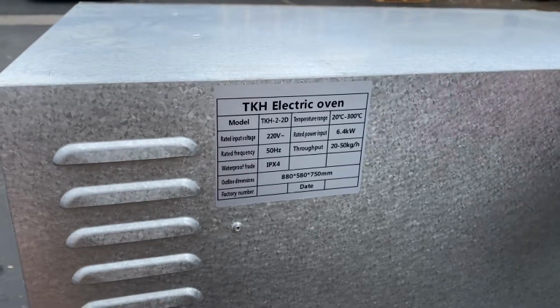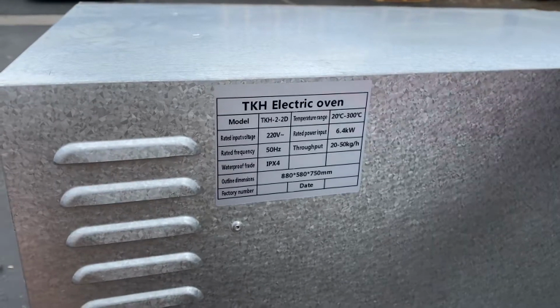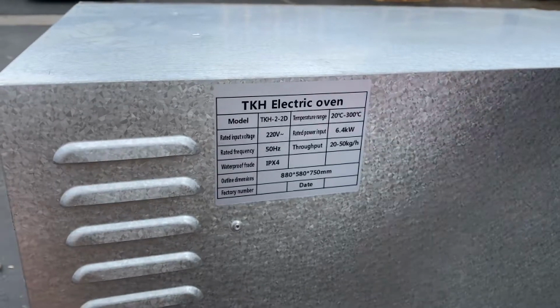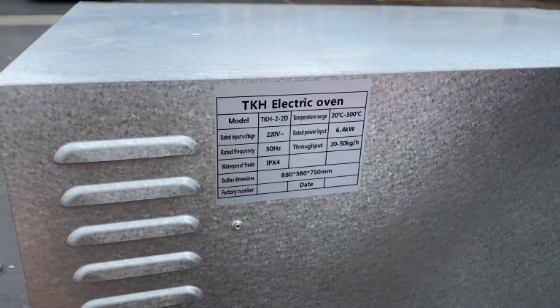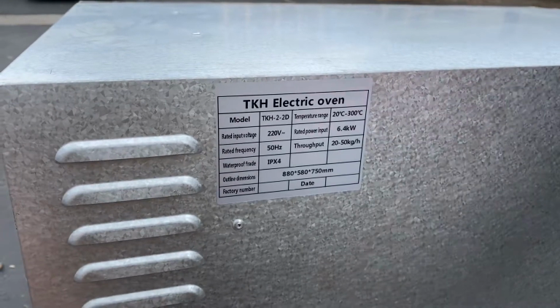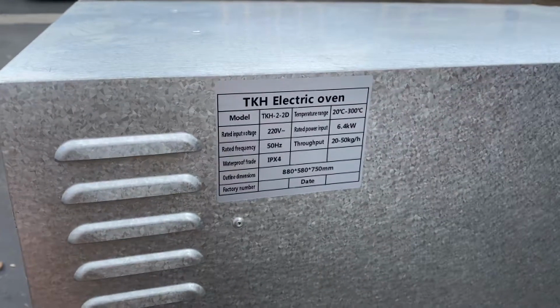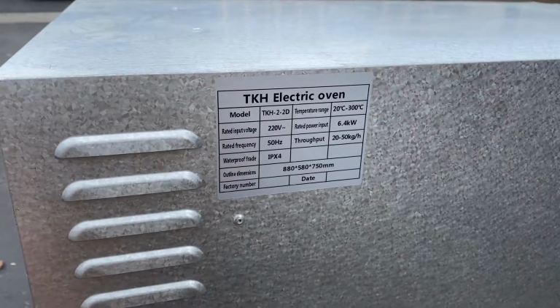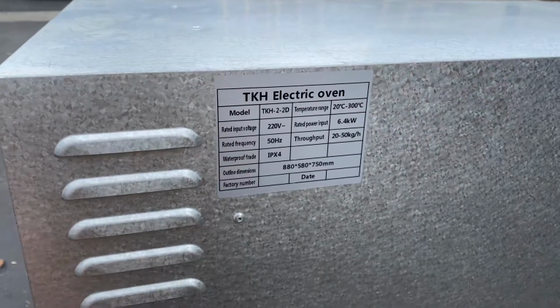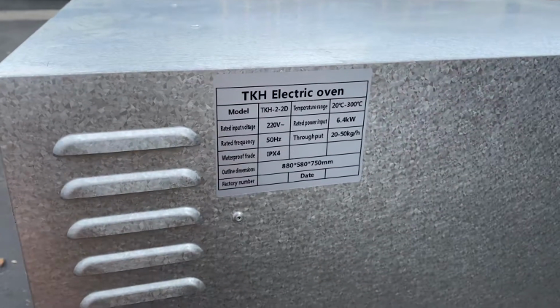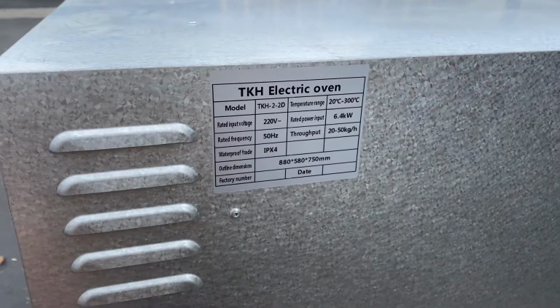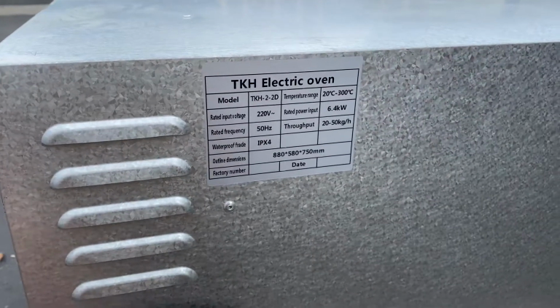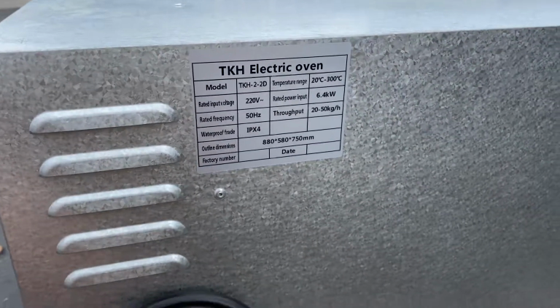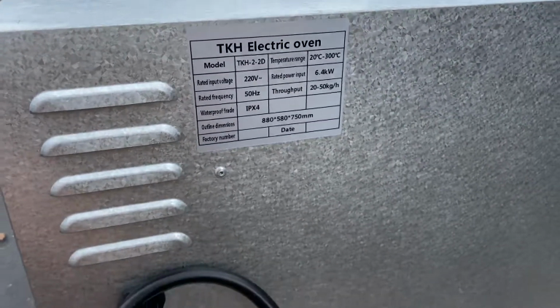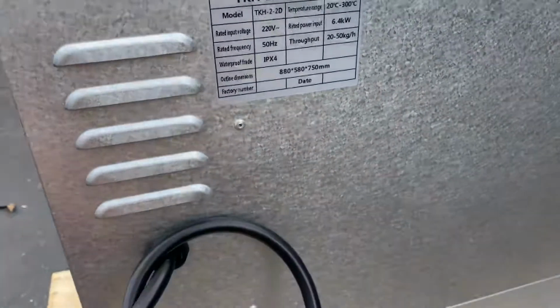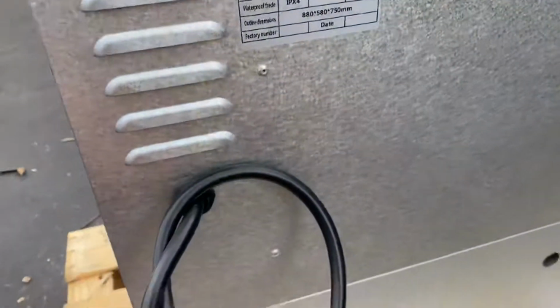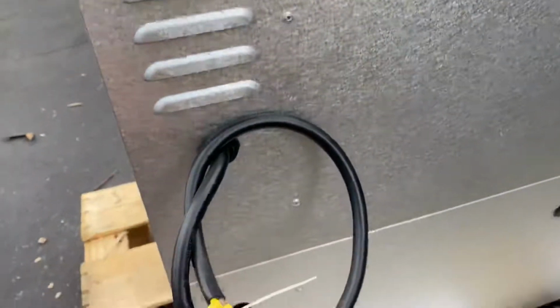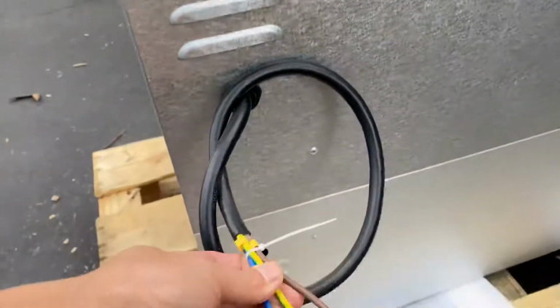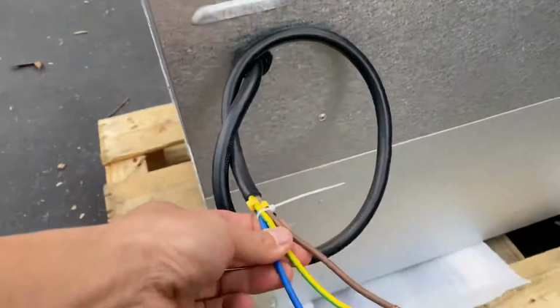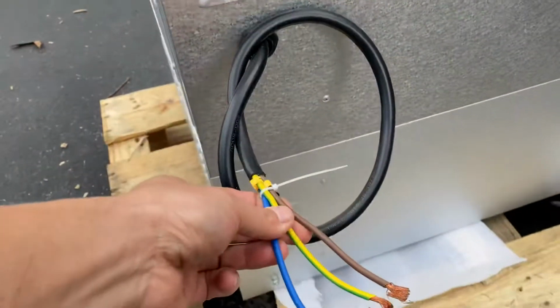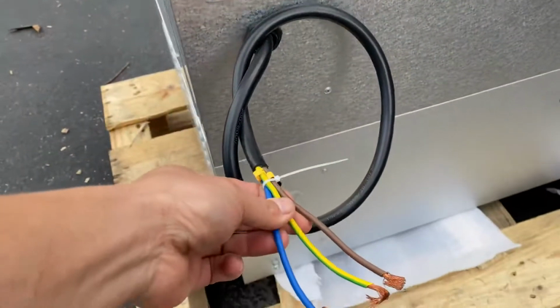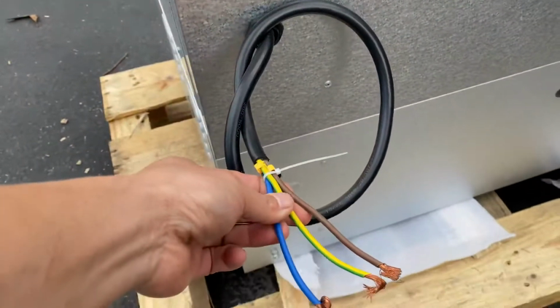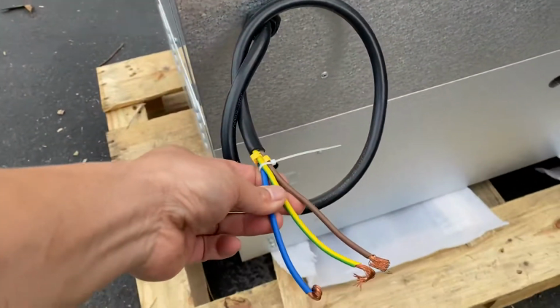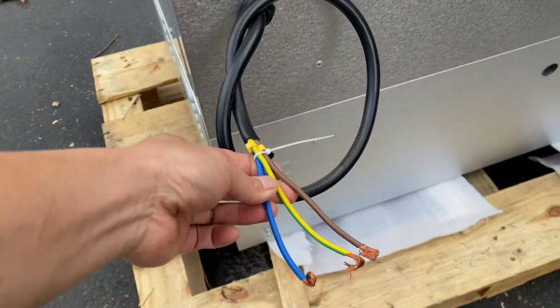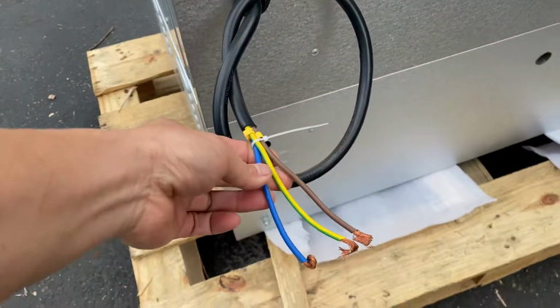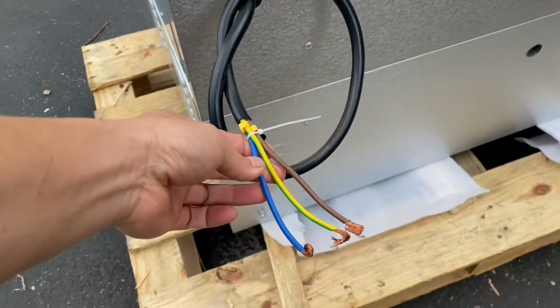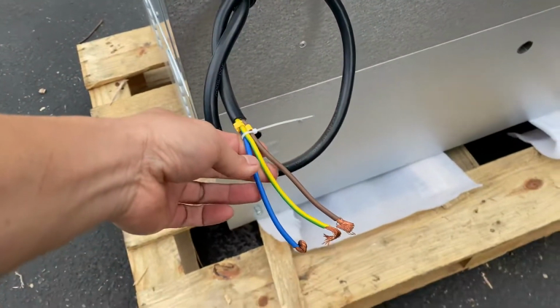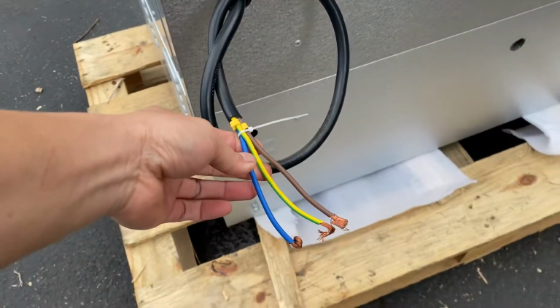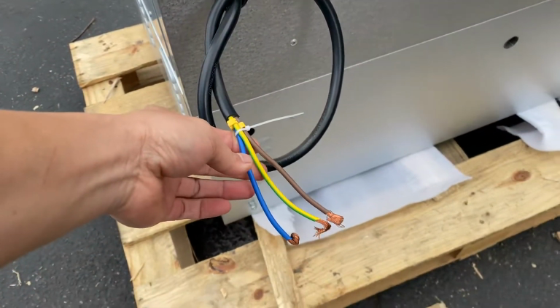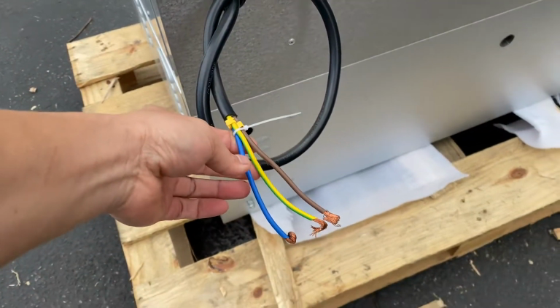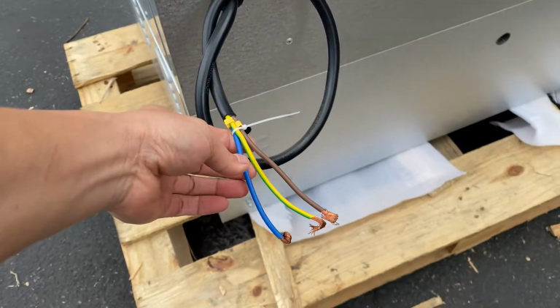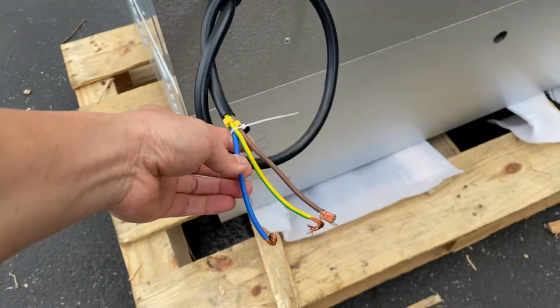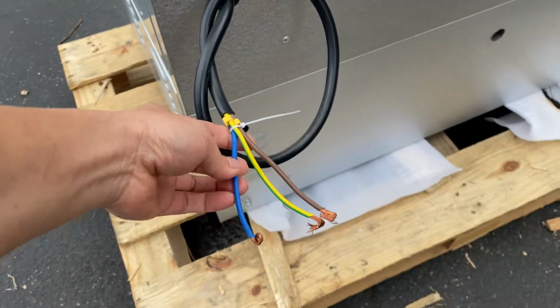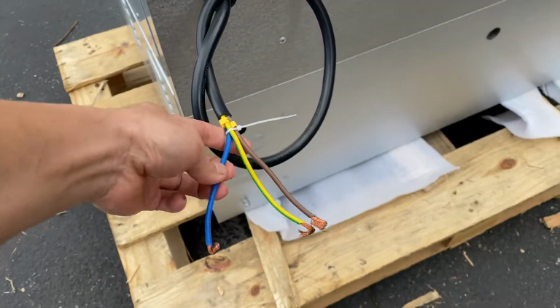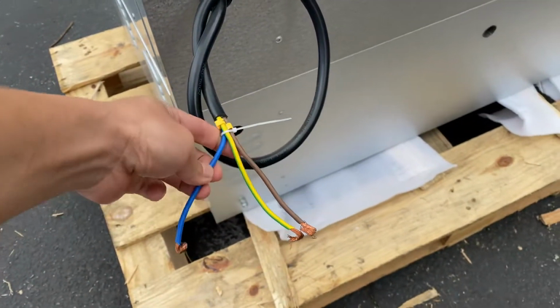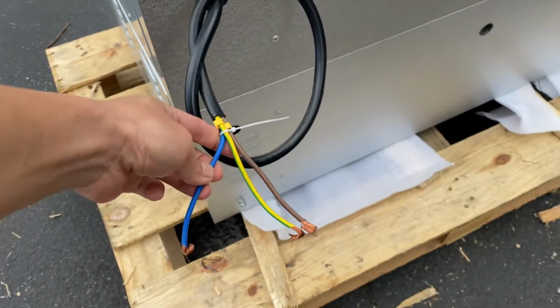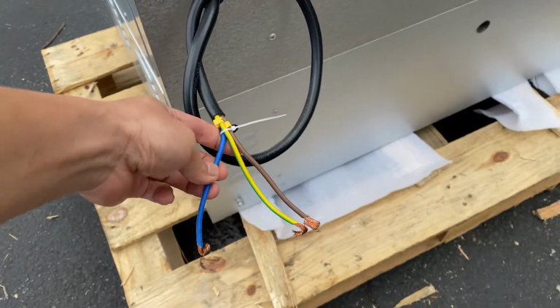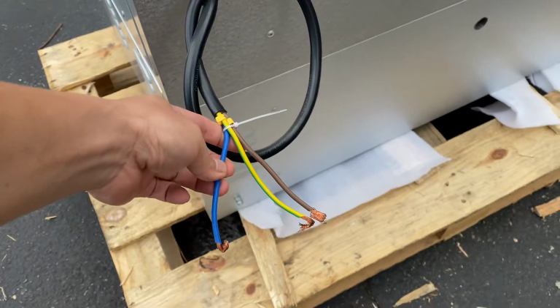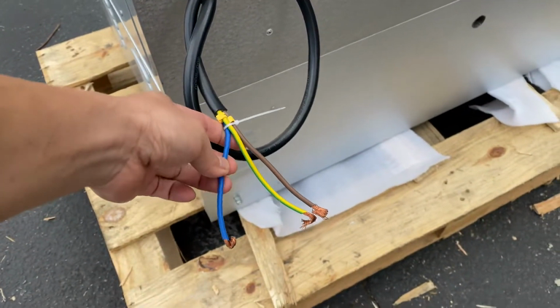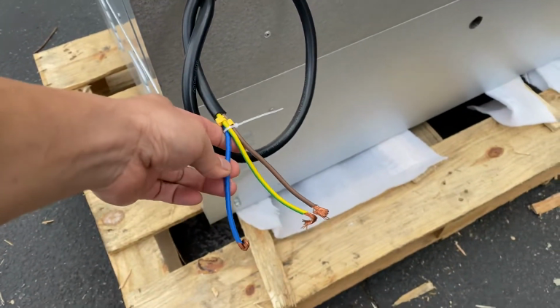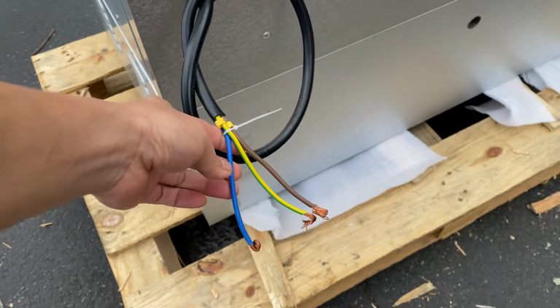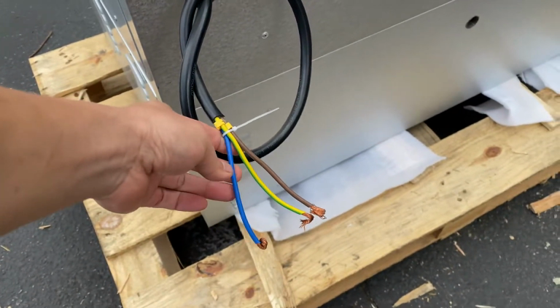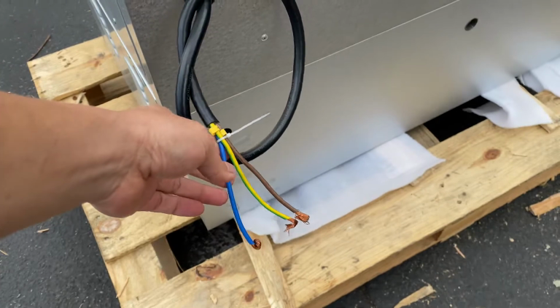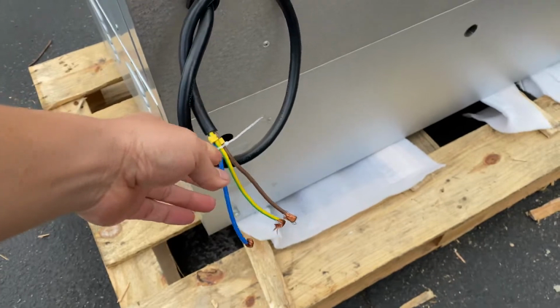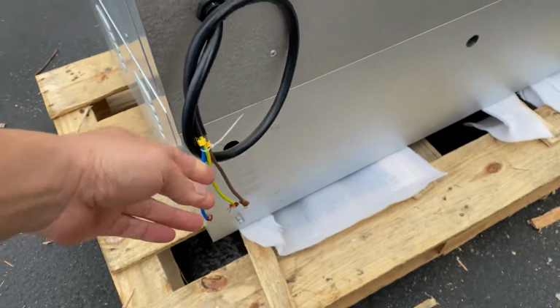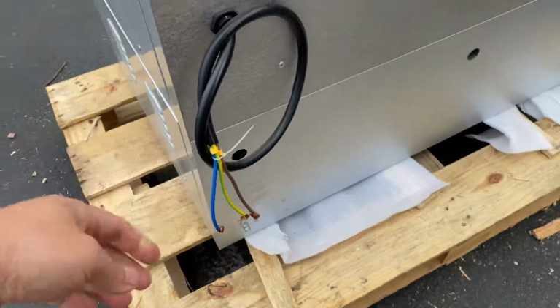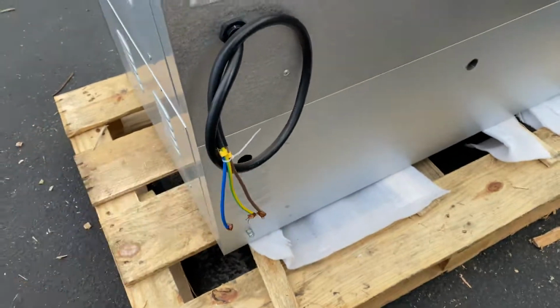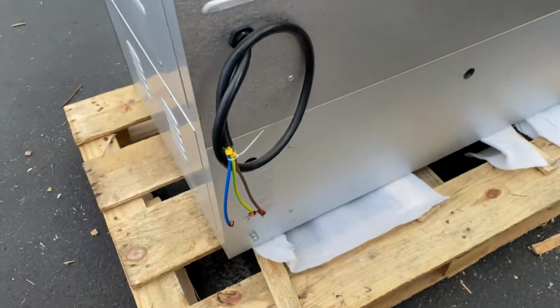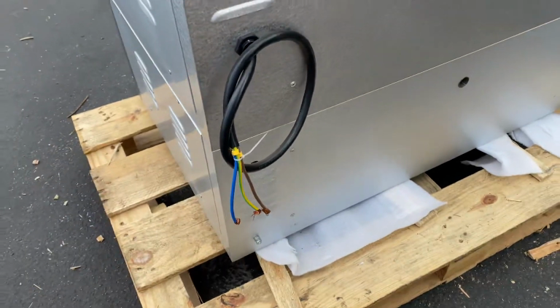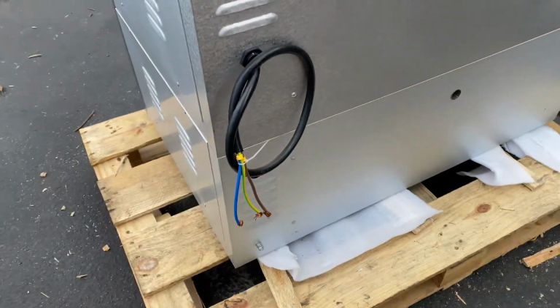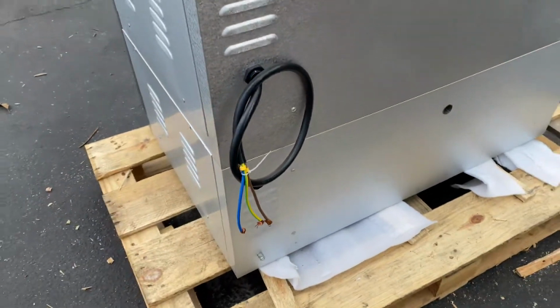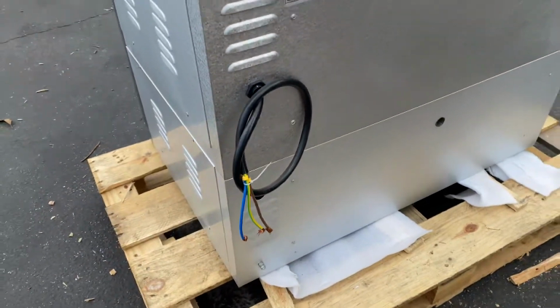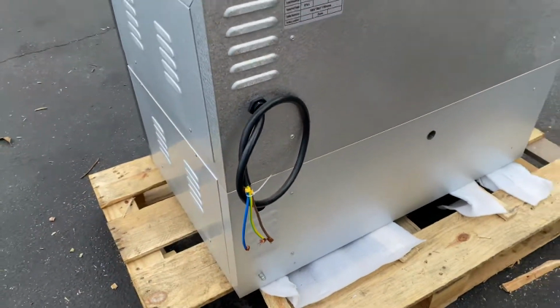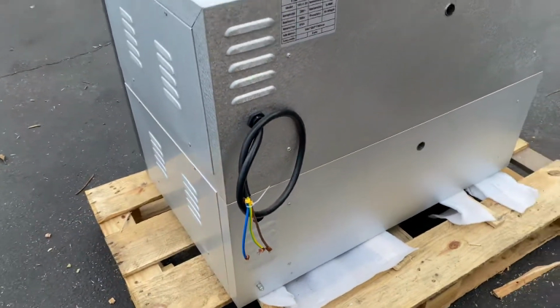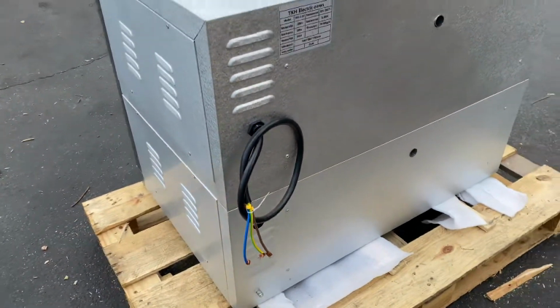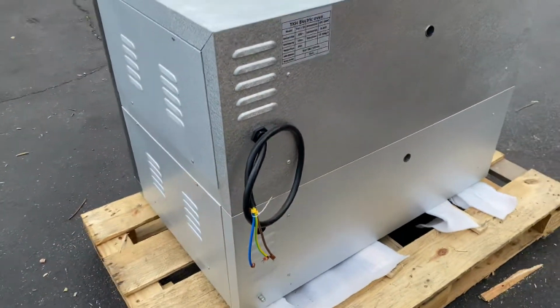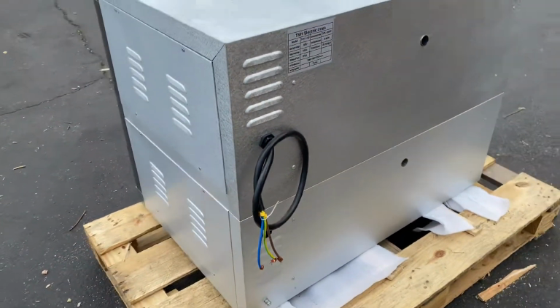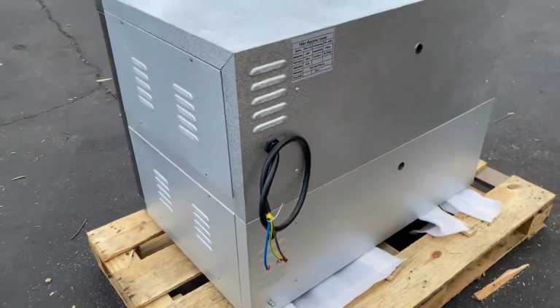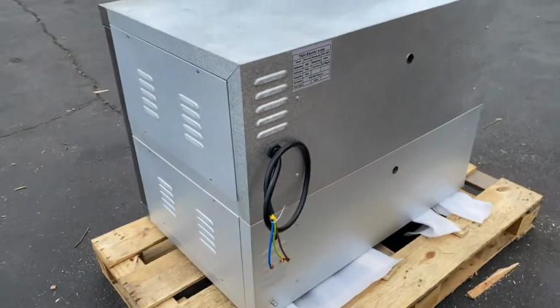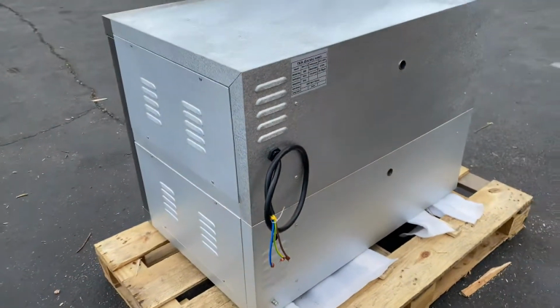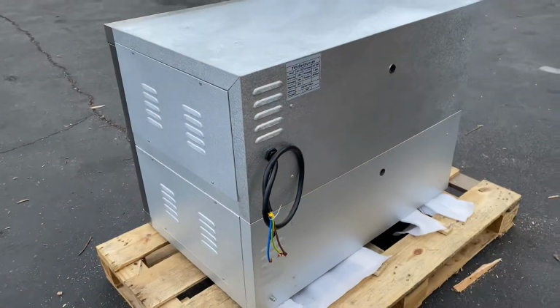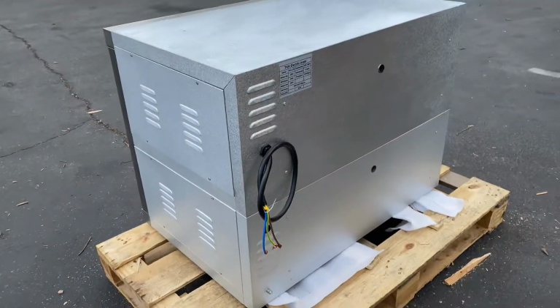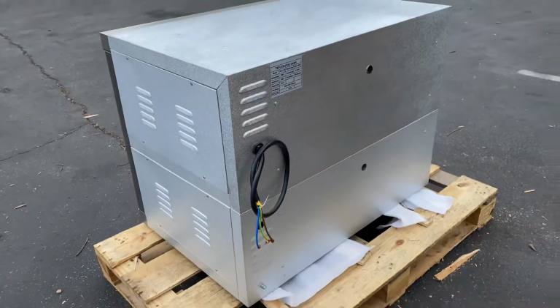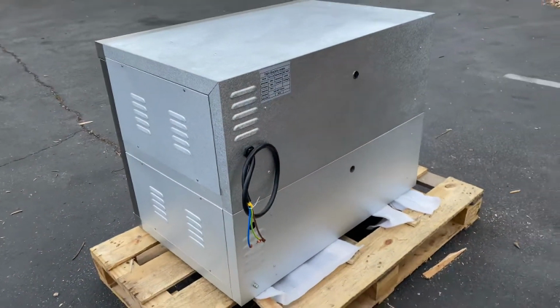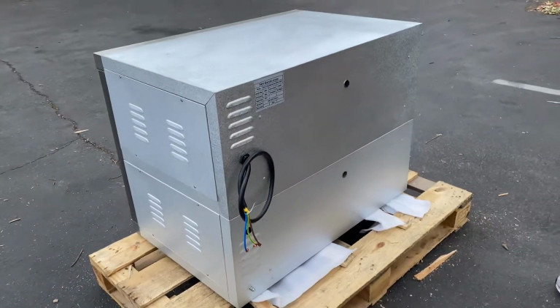The wiring is going to be in the back. It doesn't come with the plug — you will have to get your plug and install it yourself.